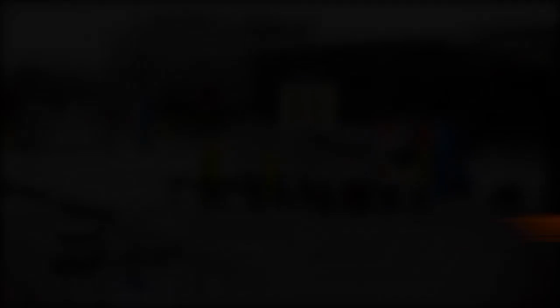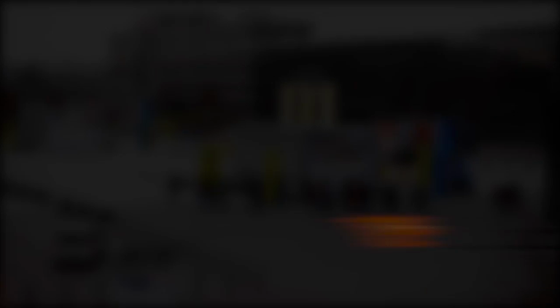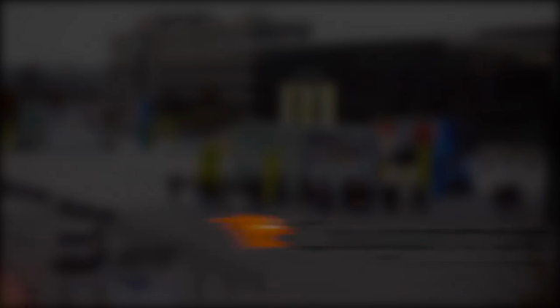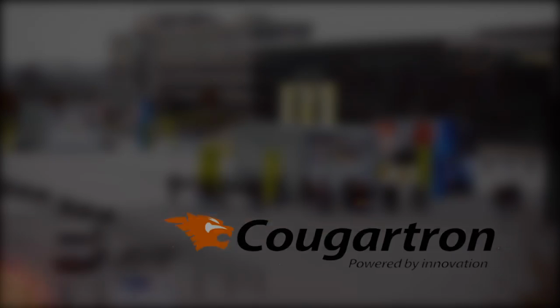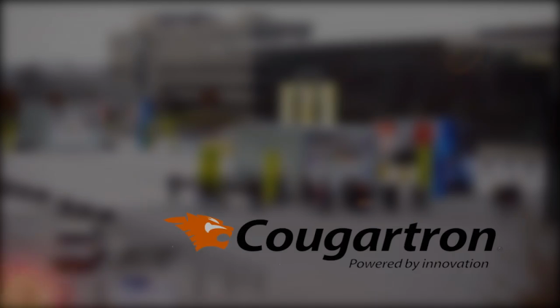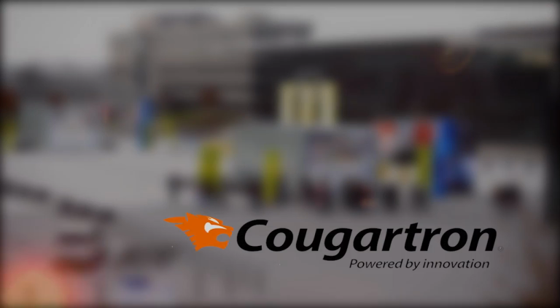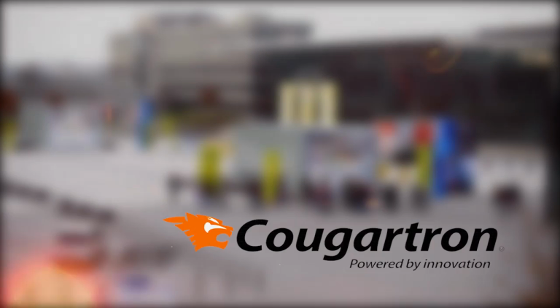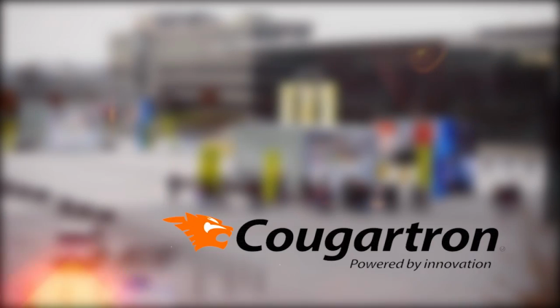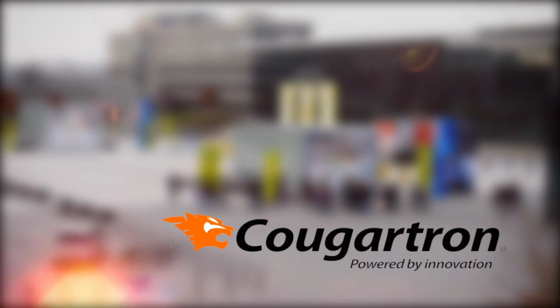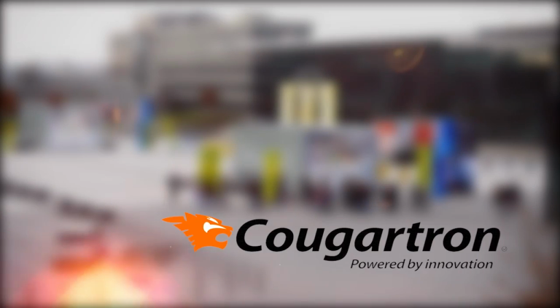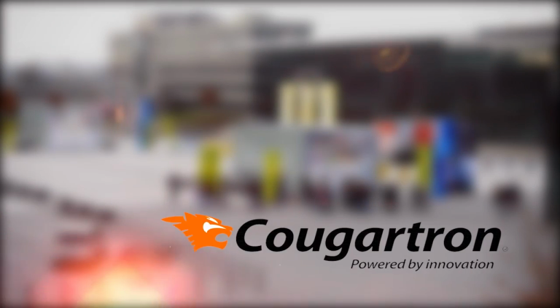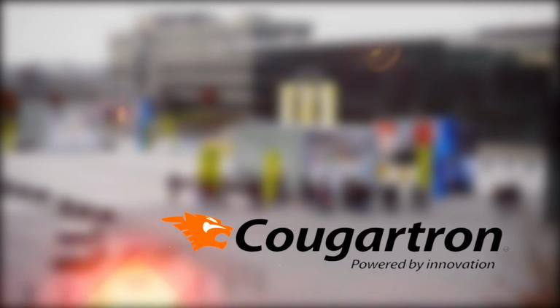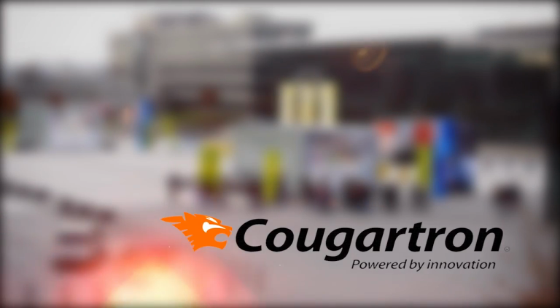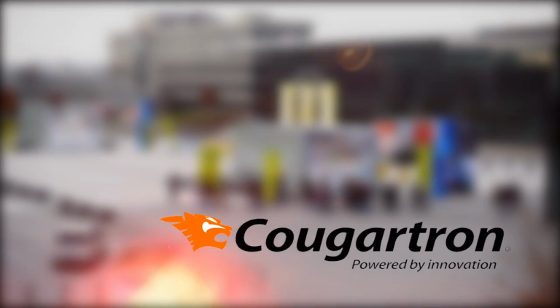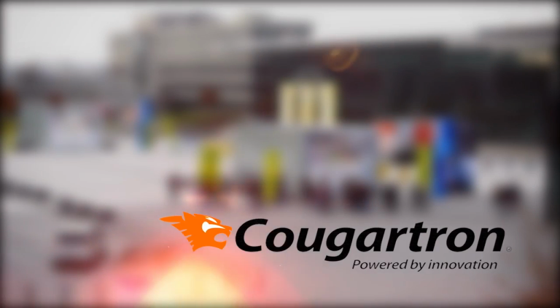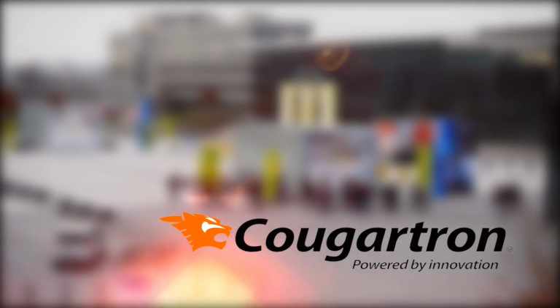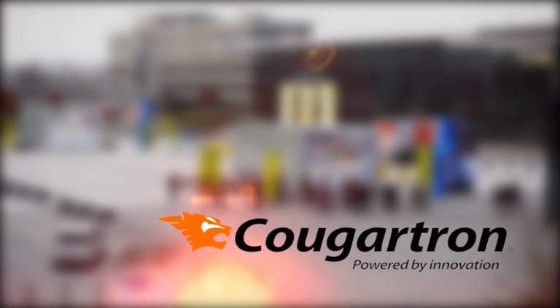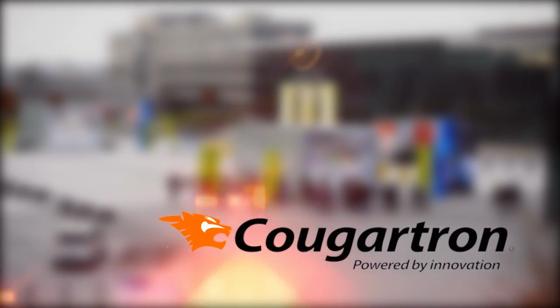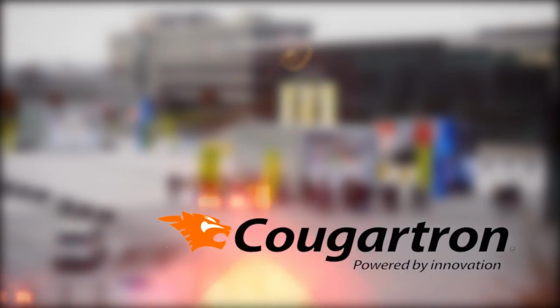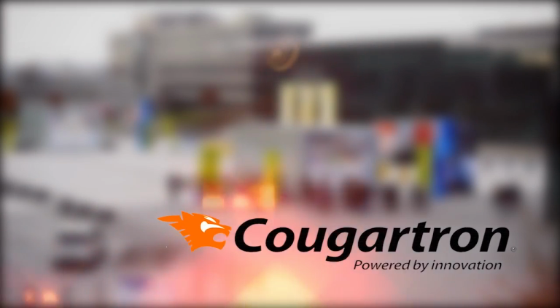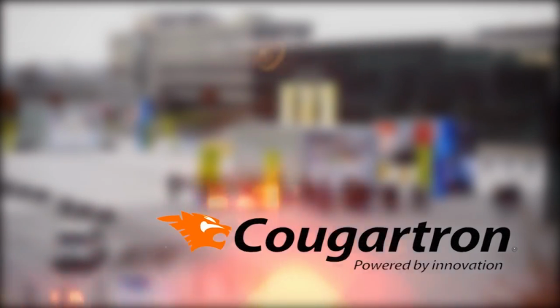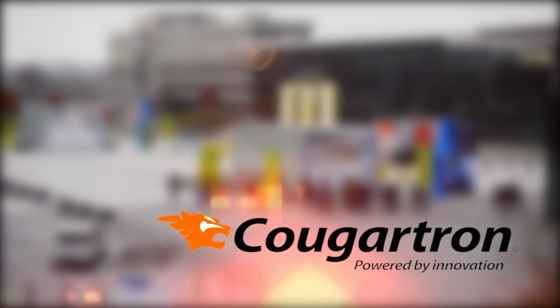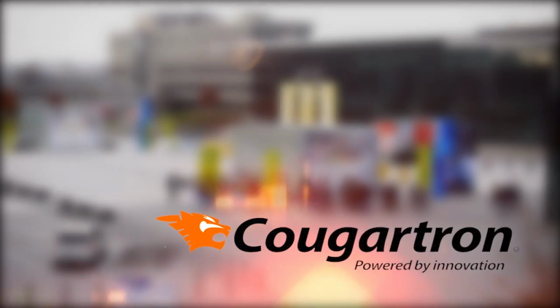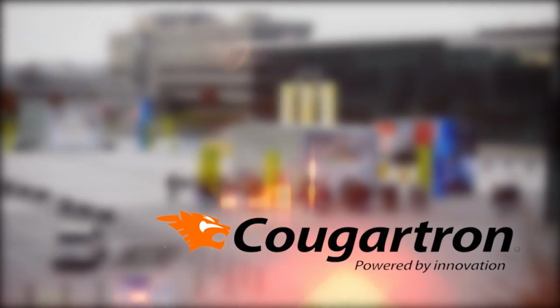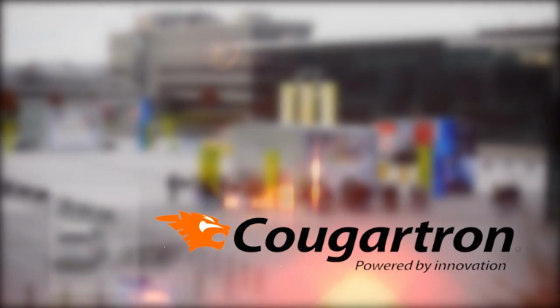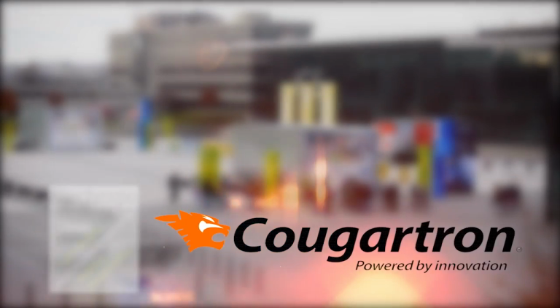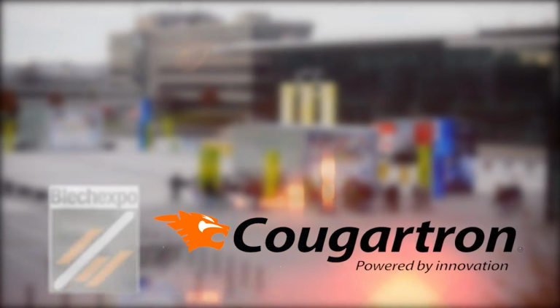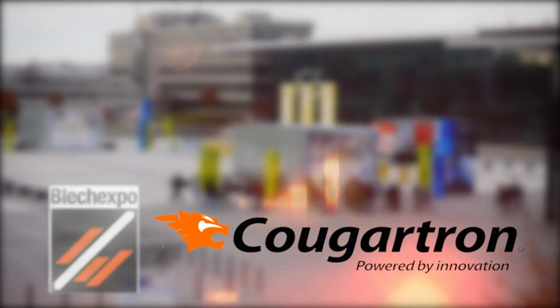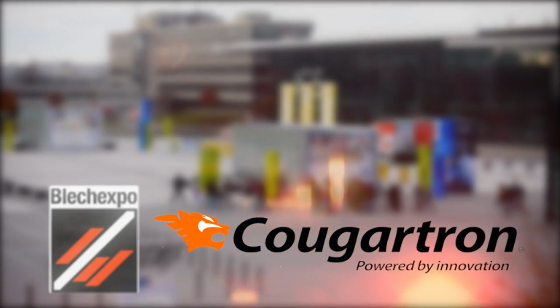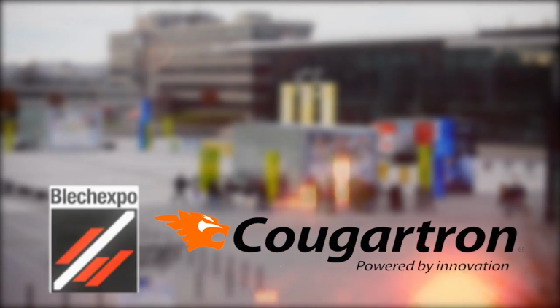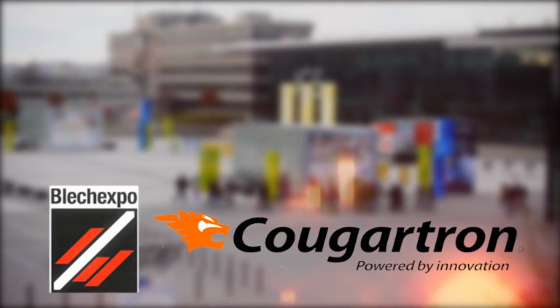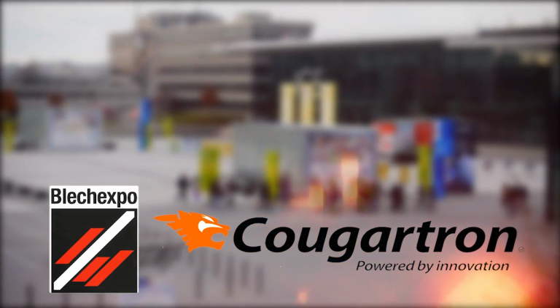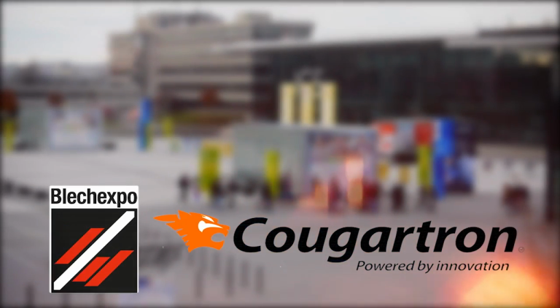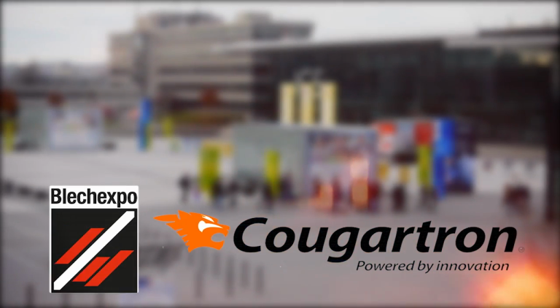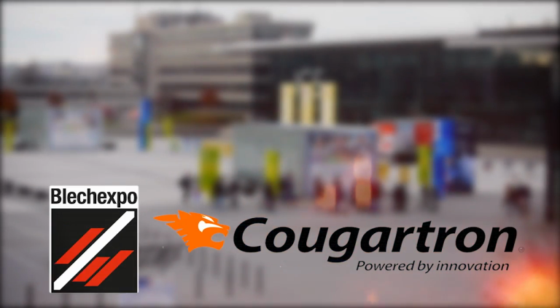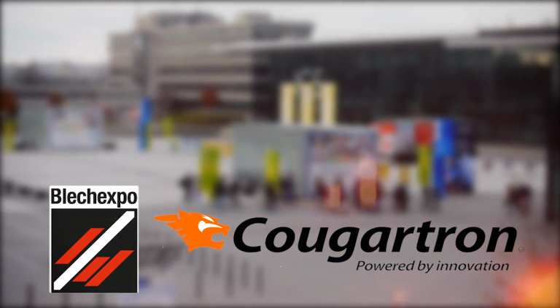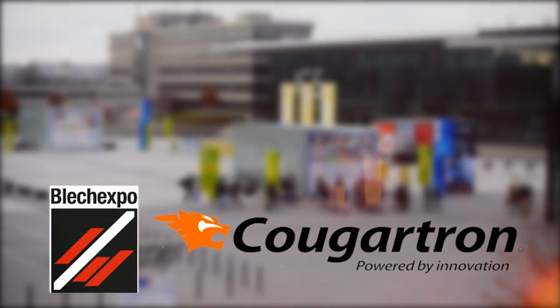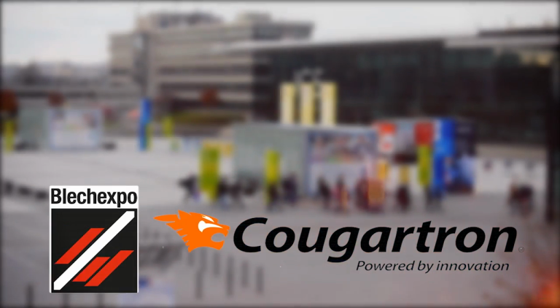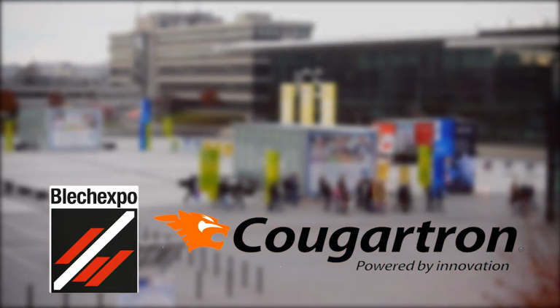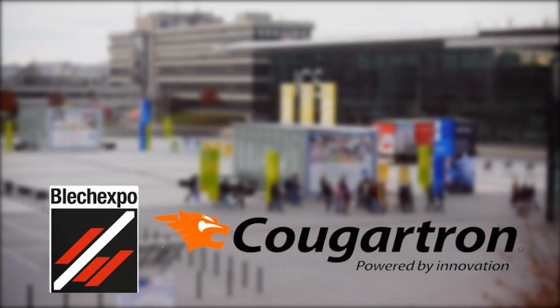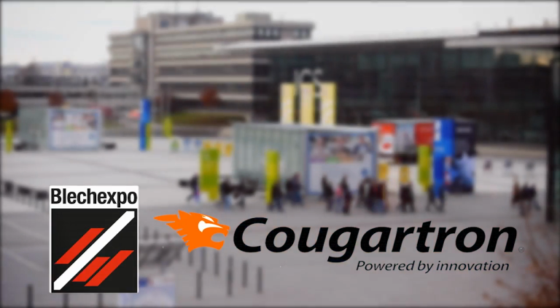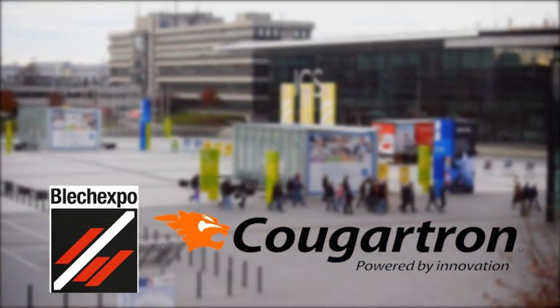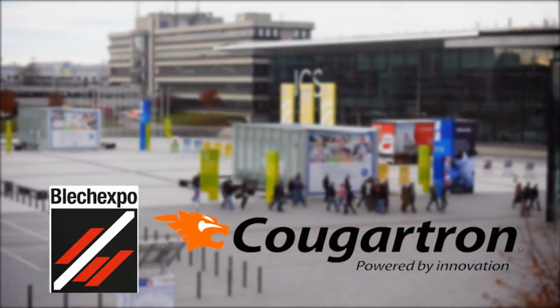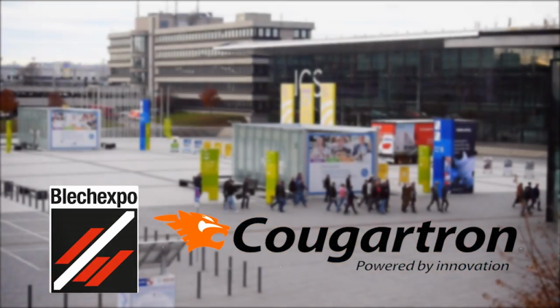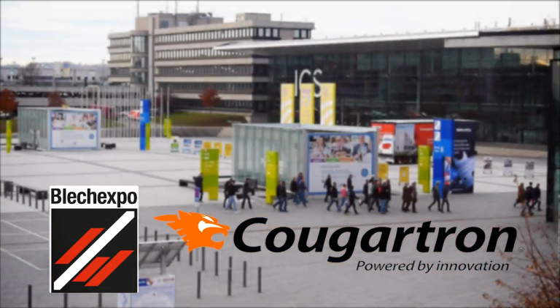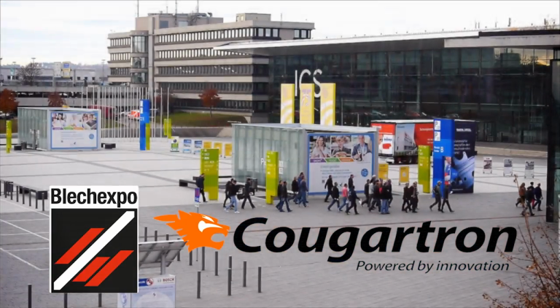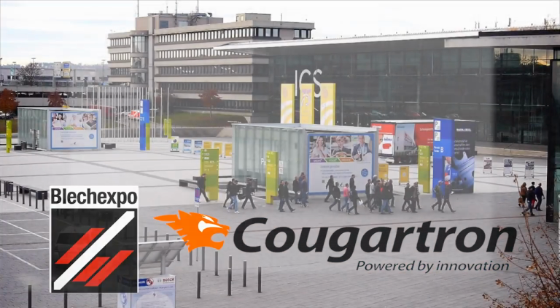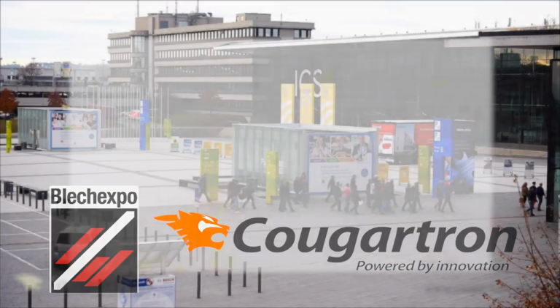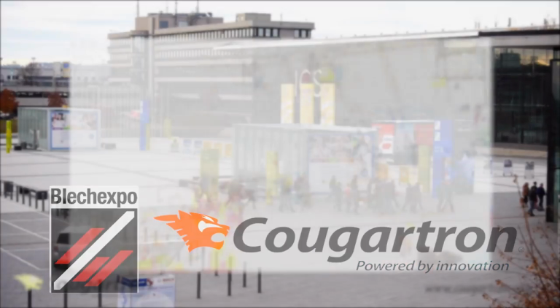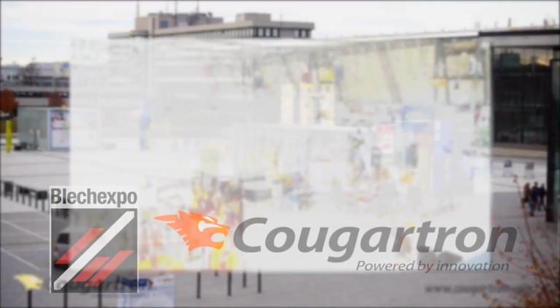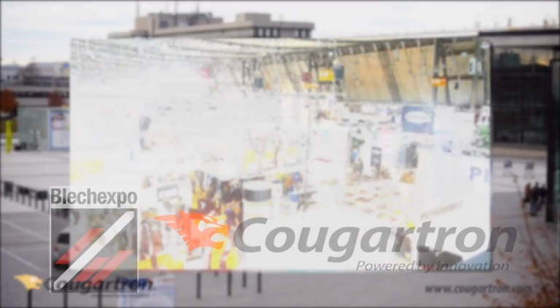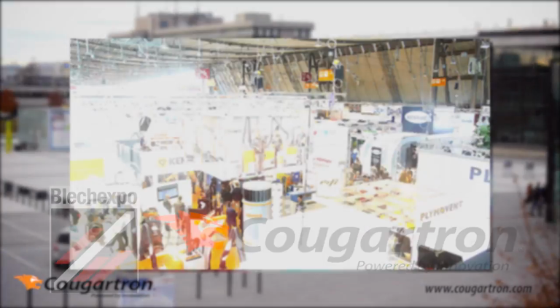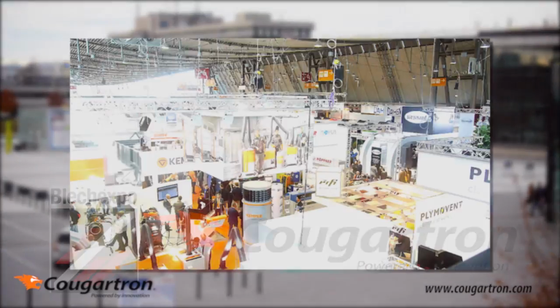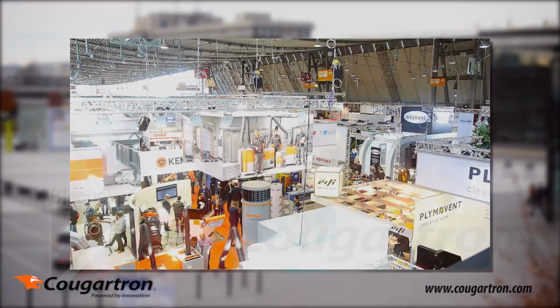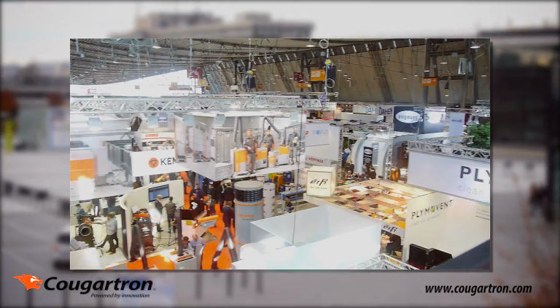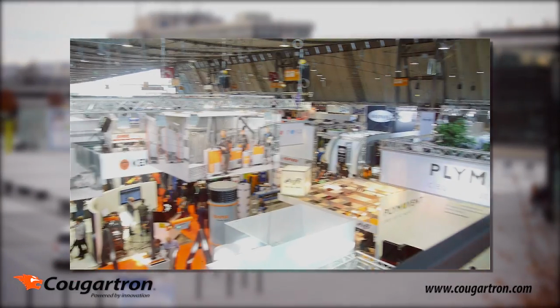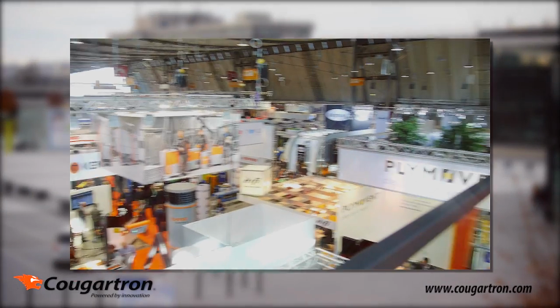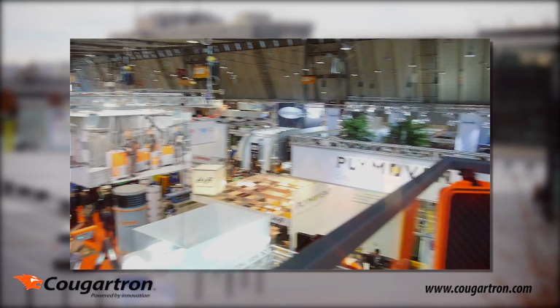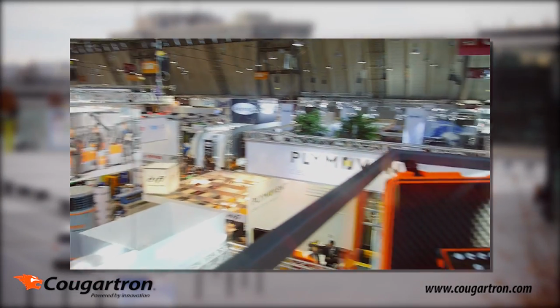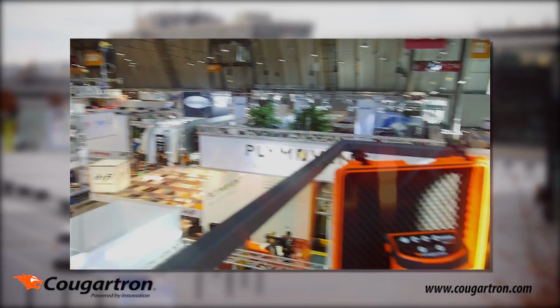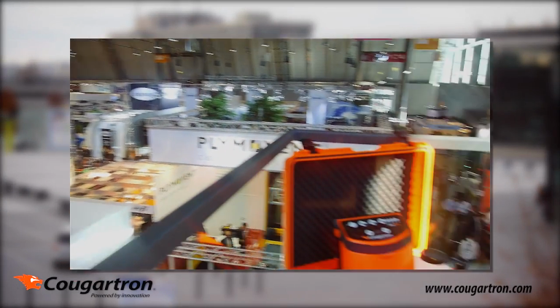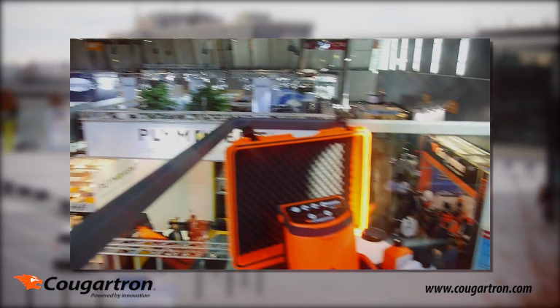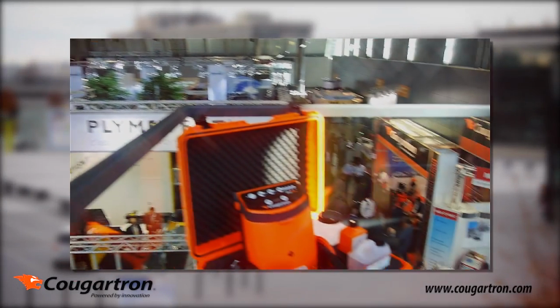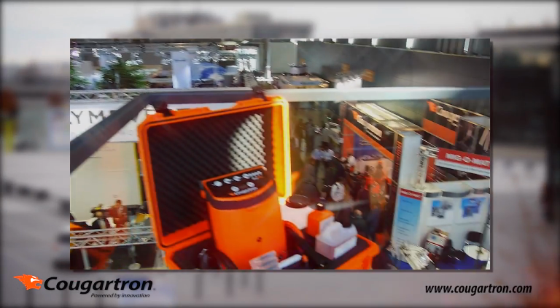Kugatron — the power of innovation. Stuttgart Exhibition Center, November 2015.